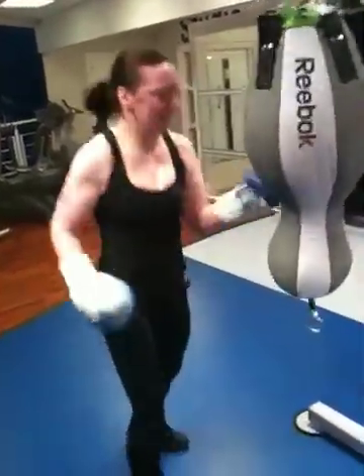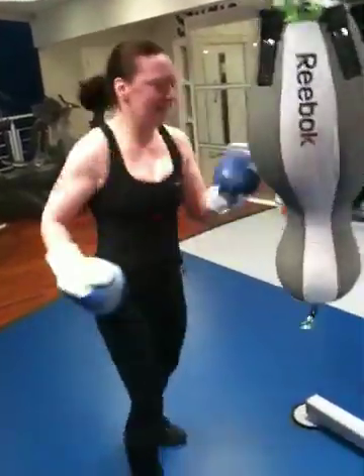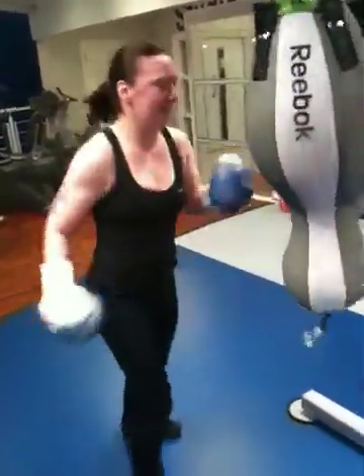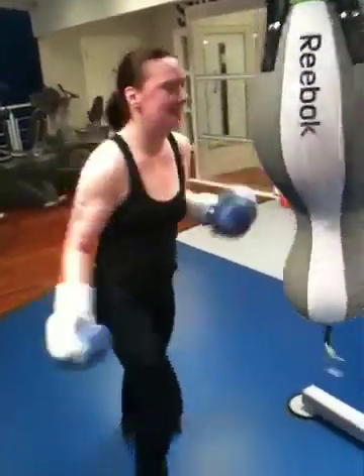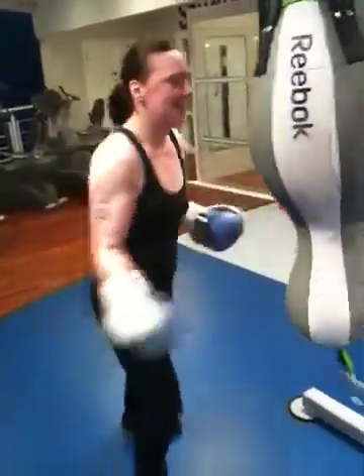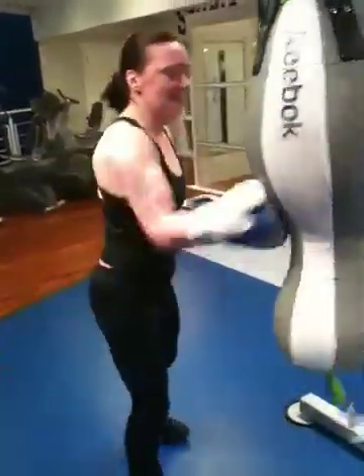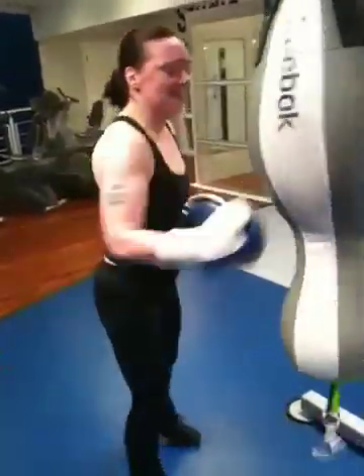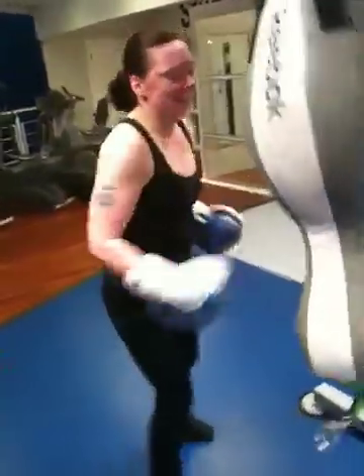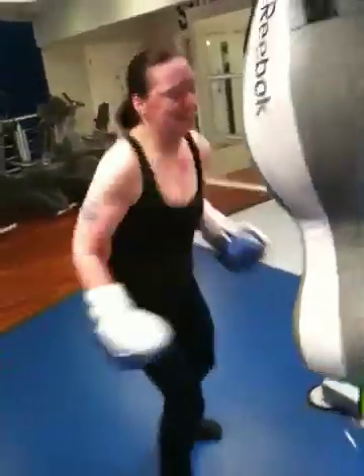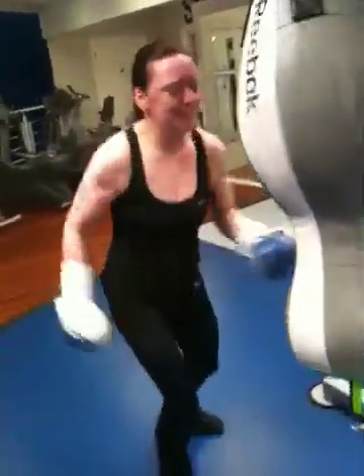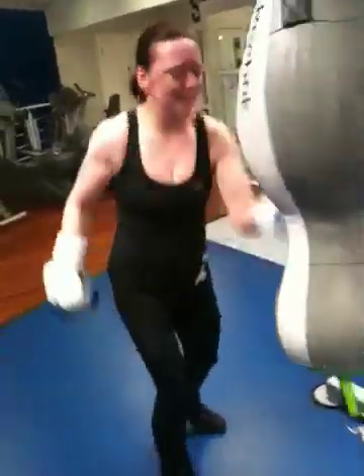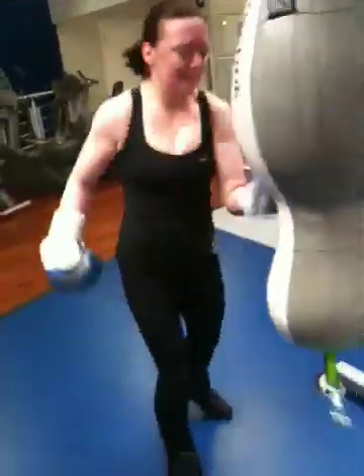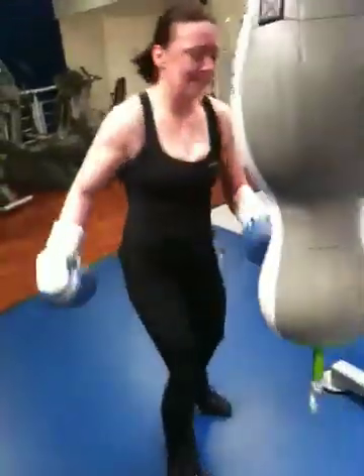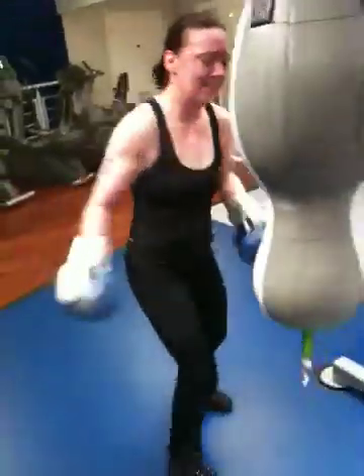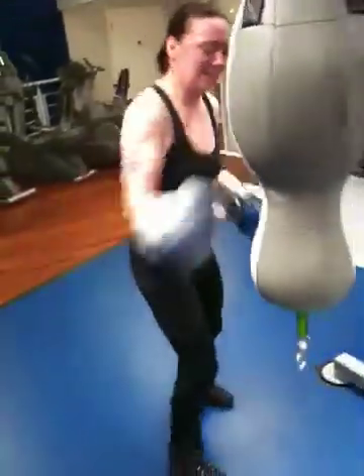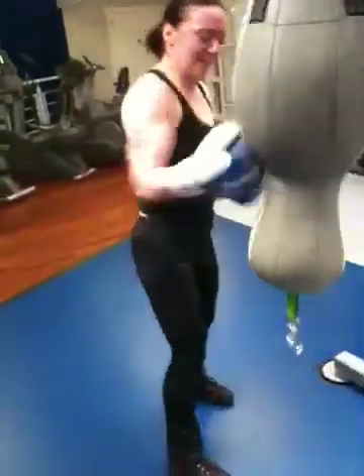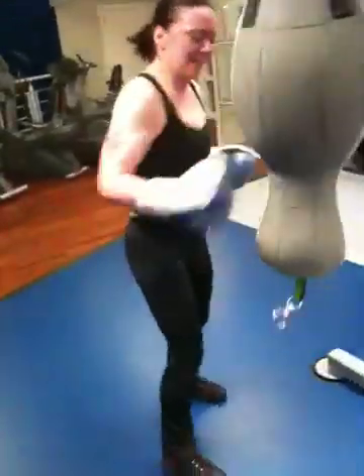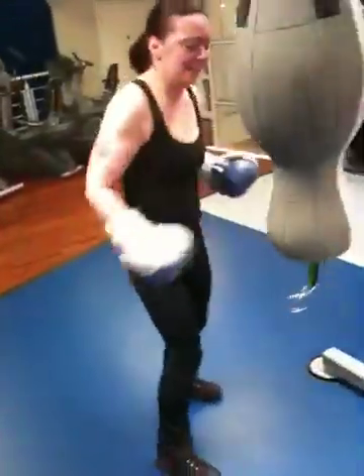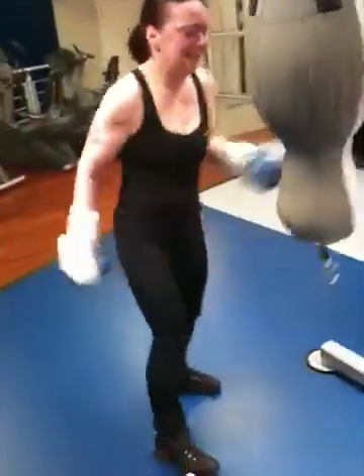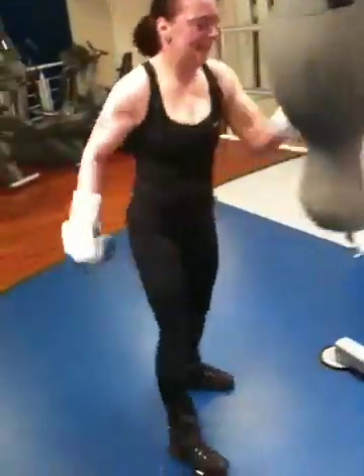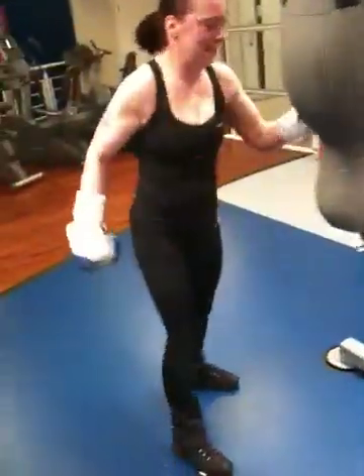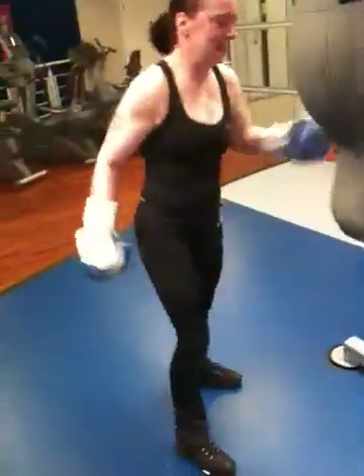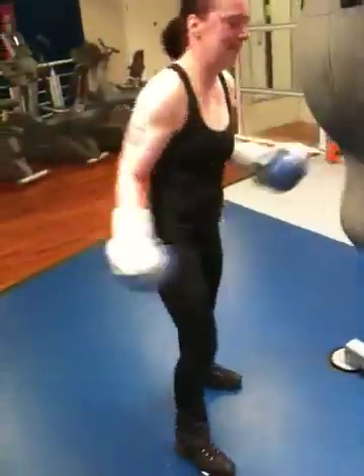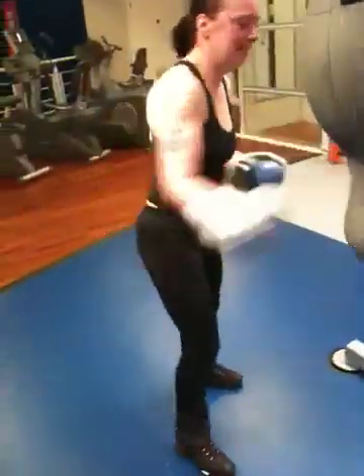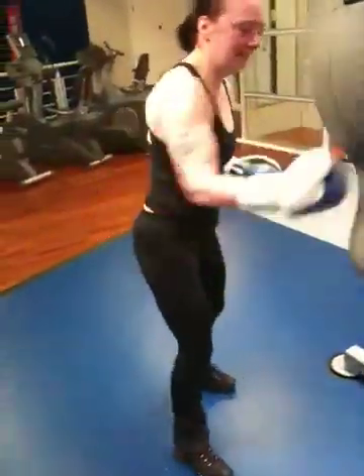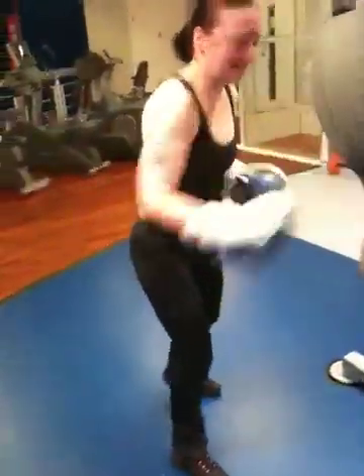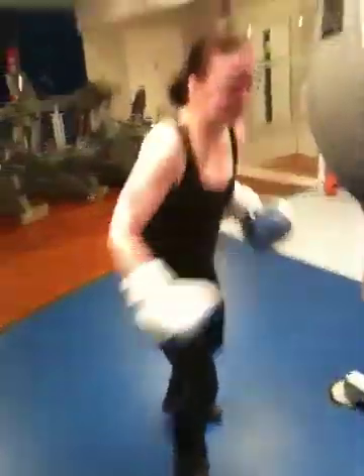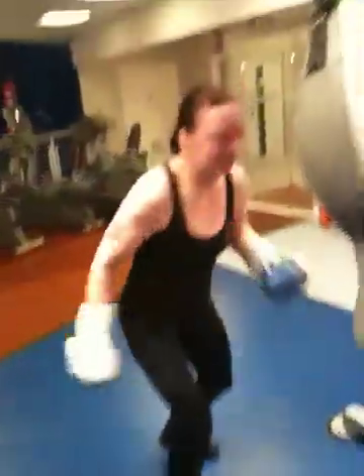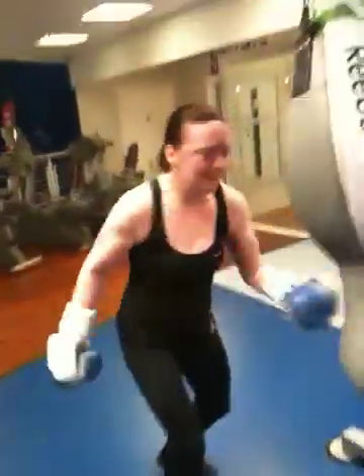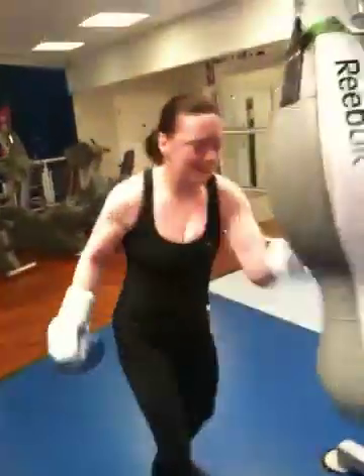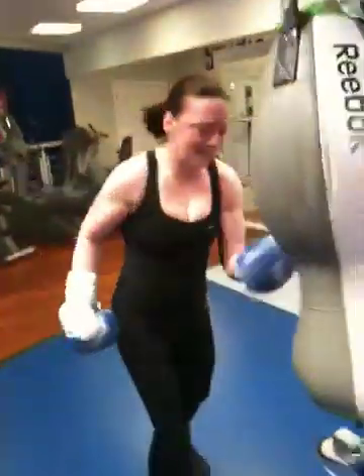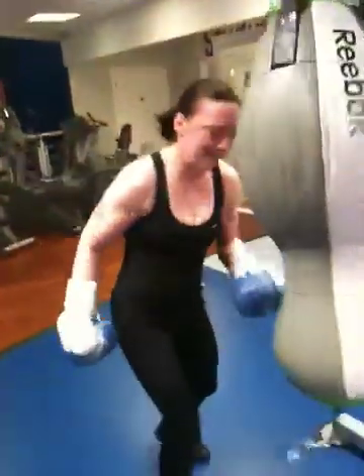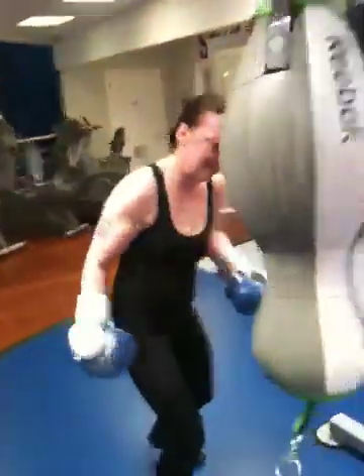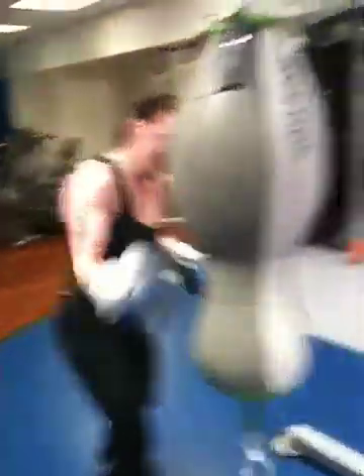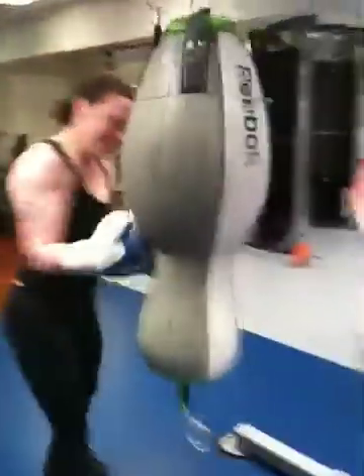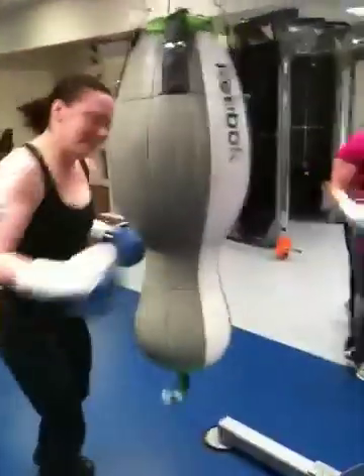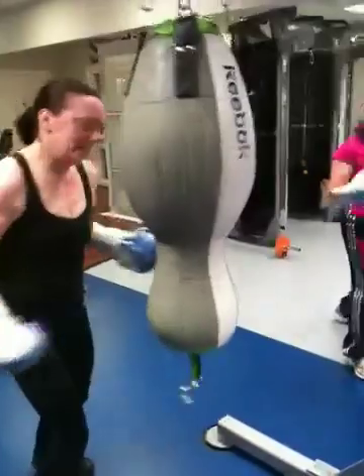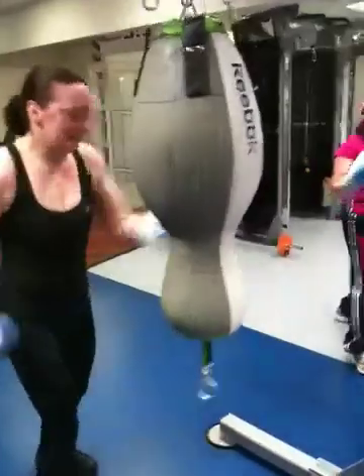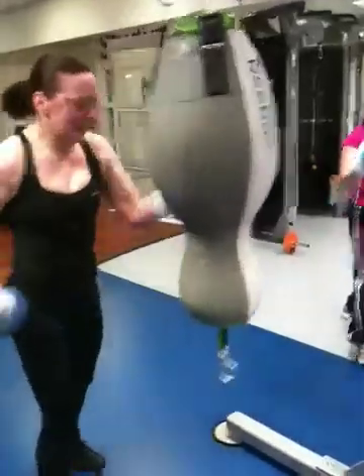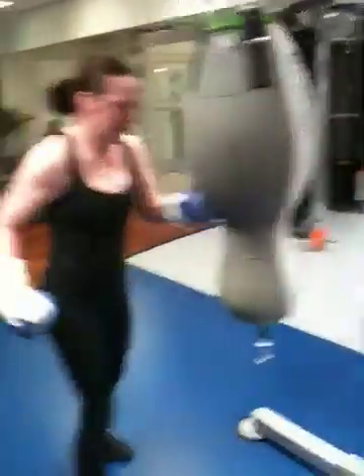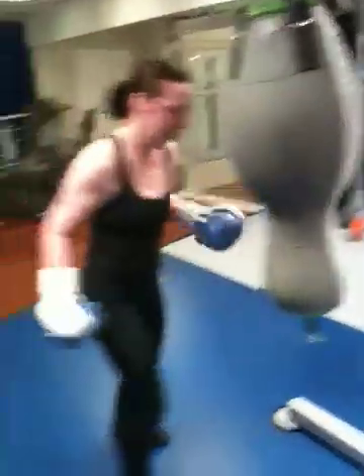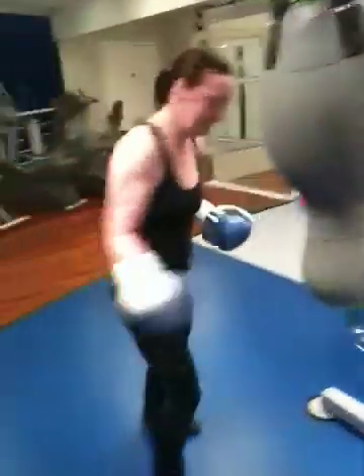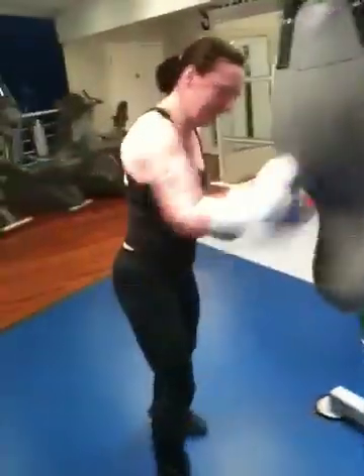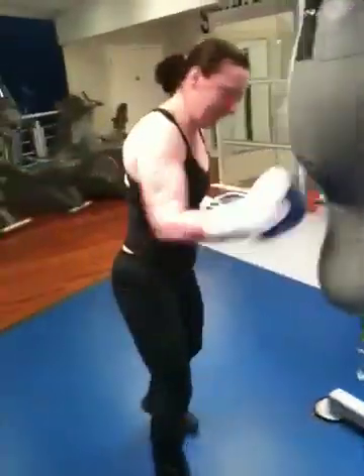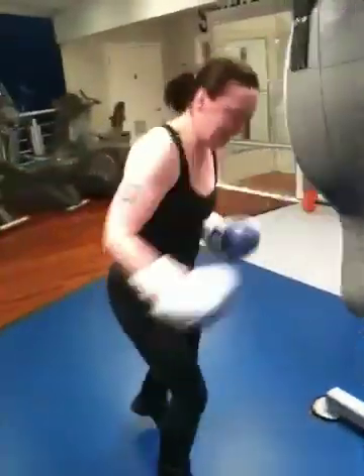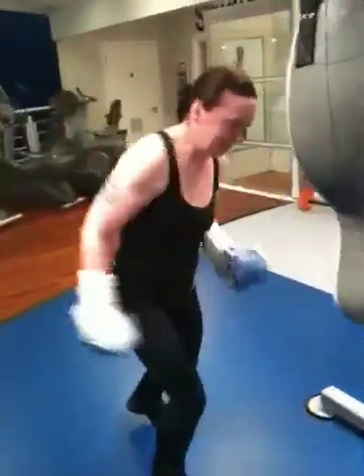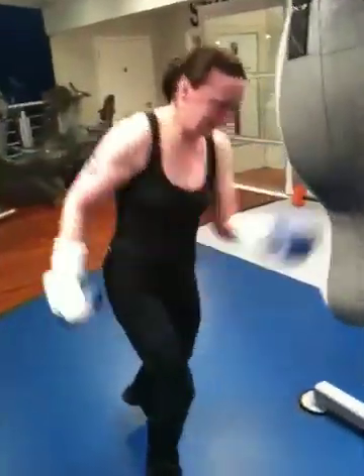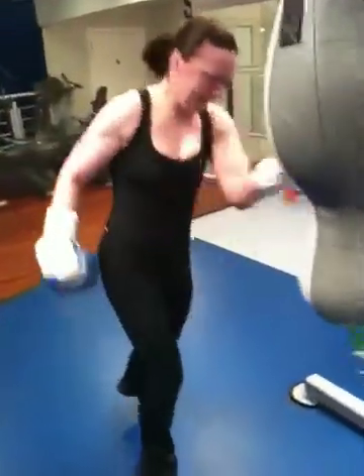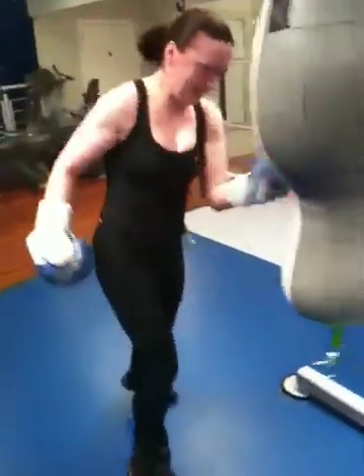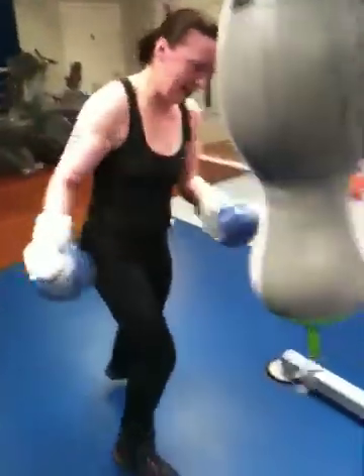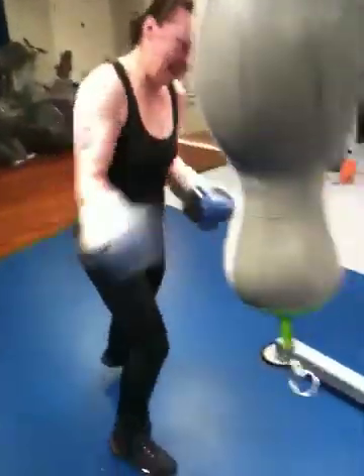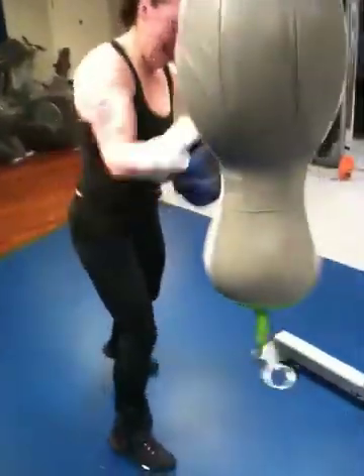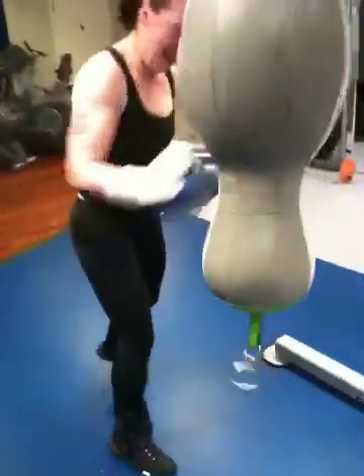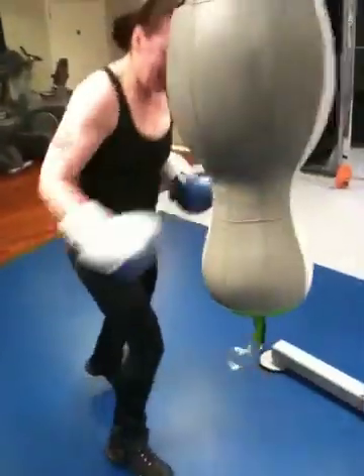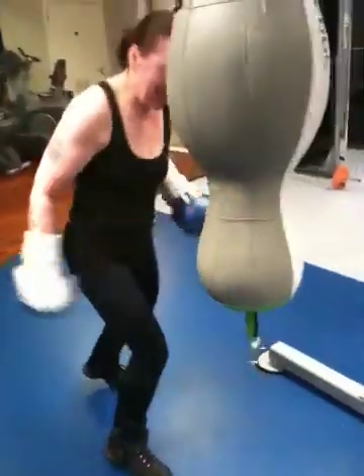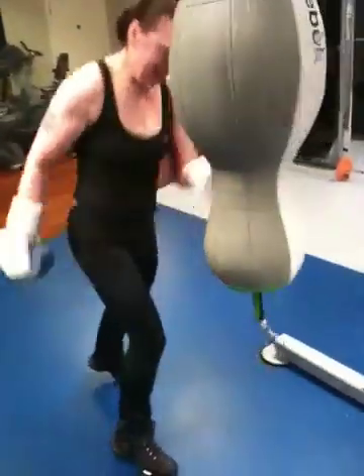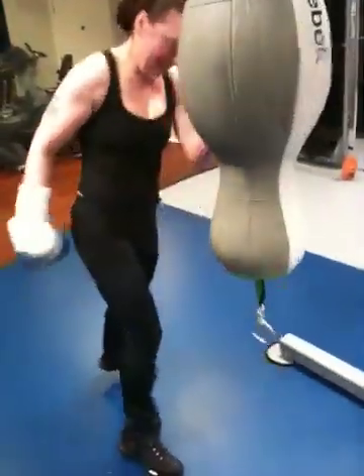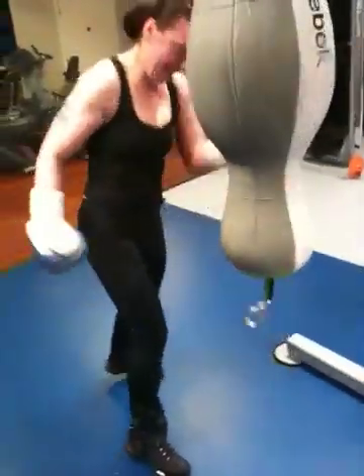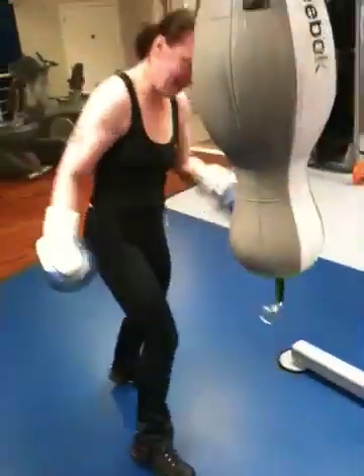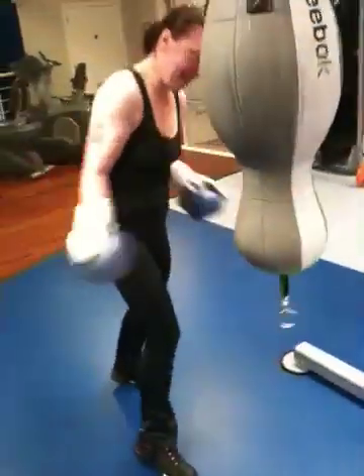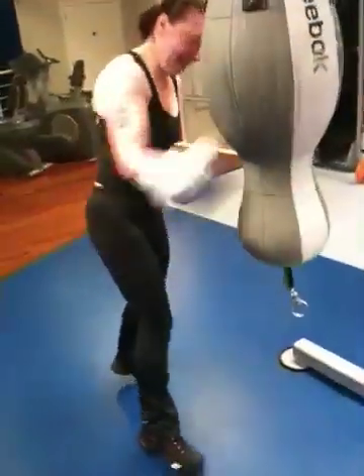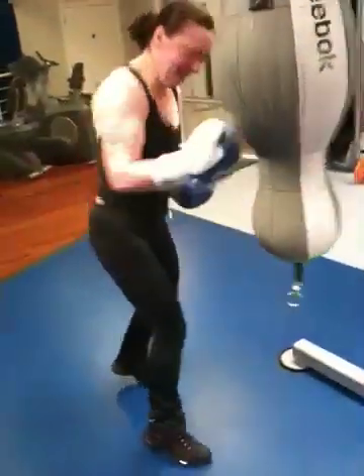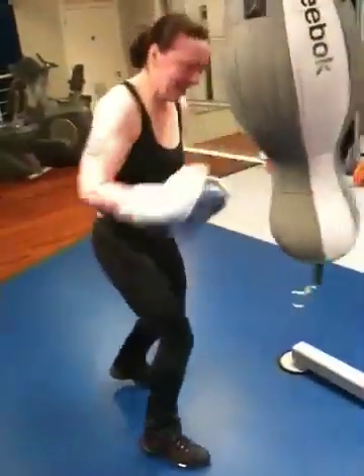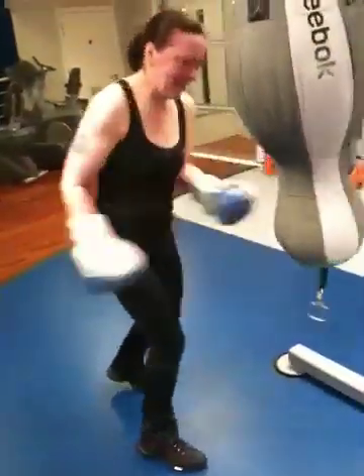Ok, last 15 seconds. Kick up the pace — that's good, that's good technique. Keep that up.